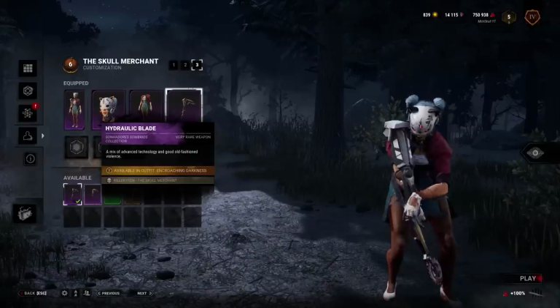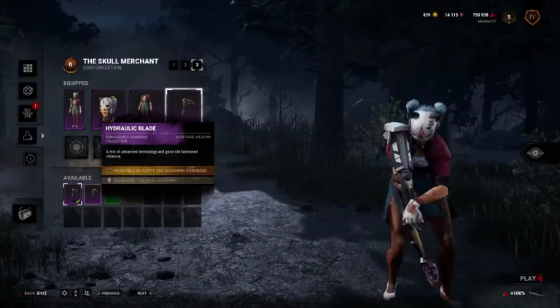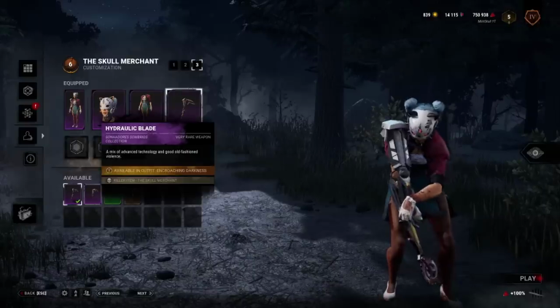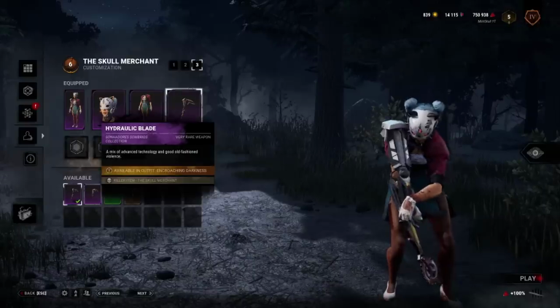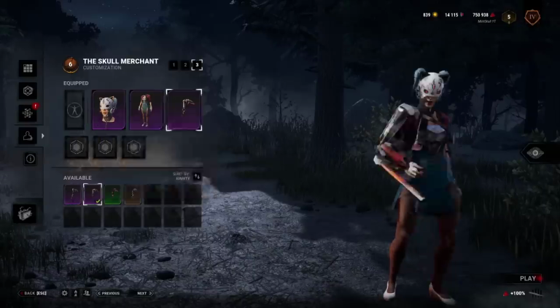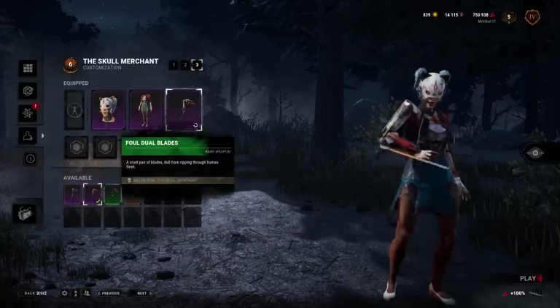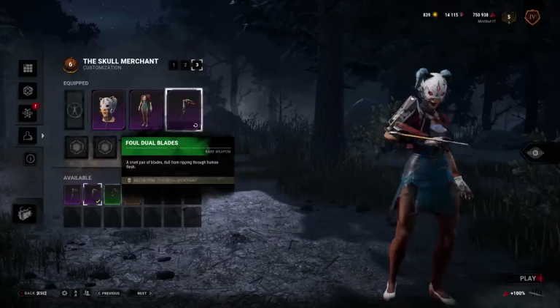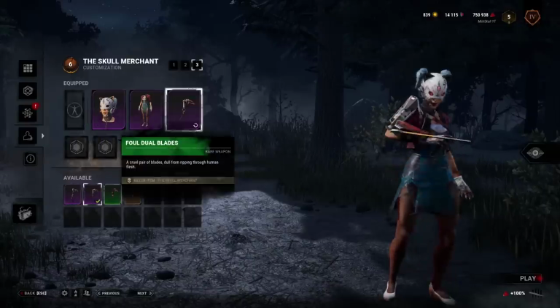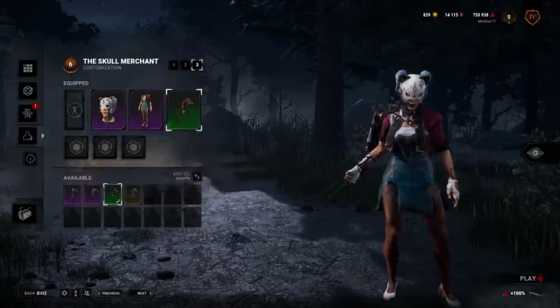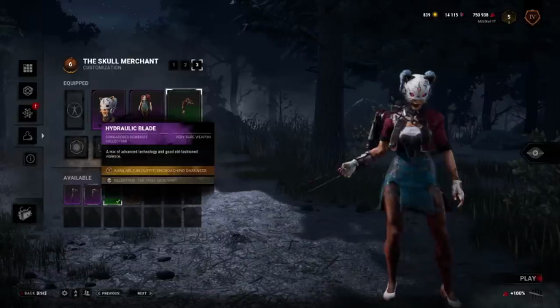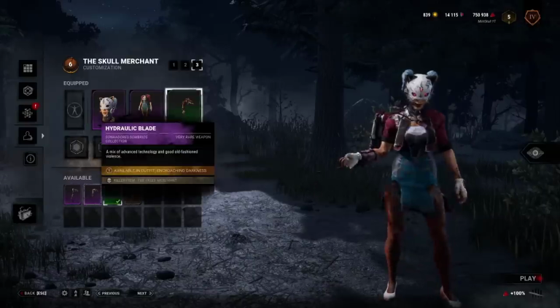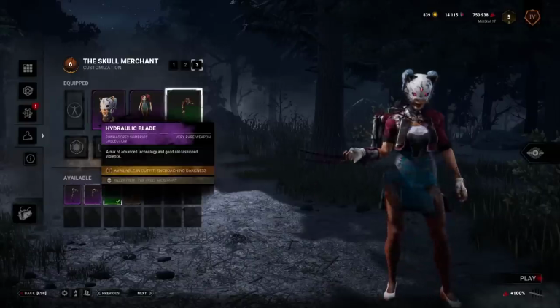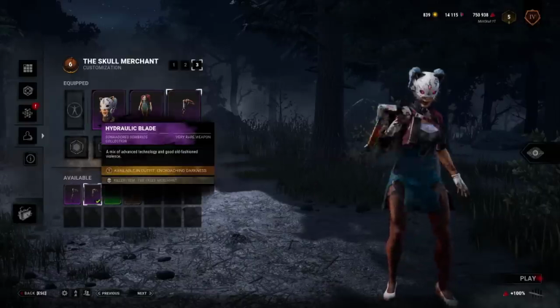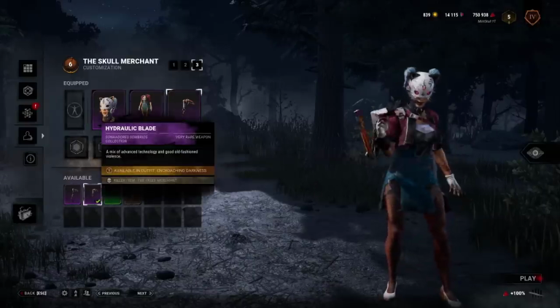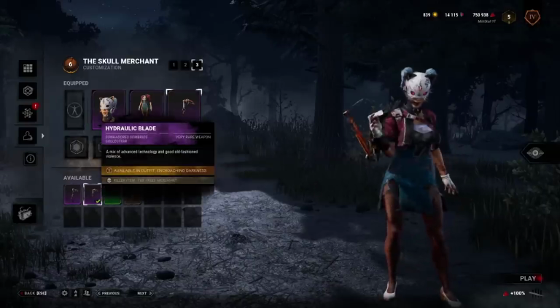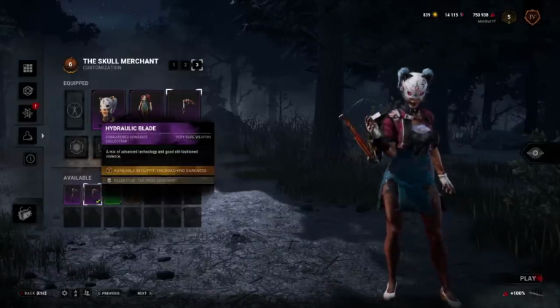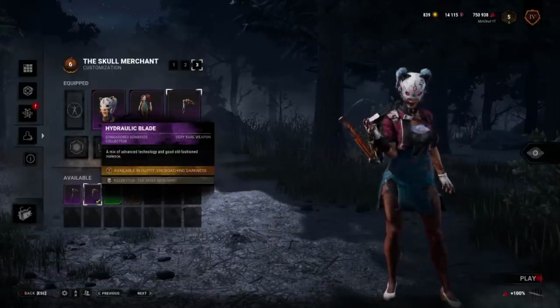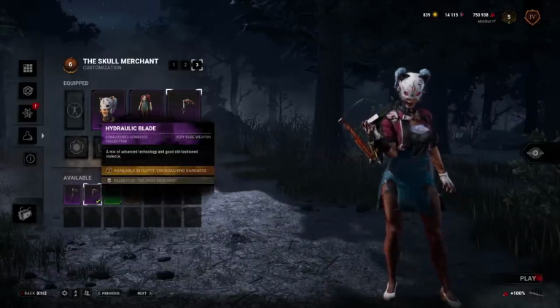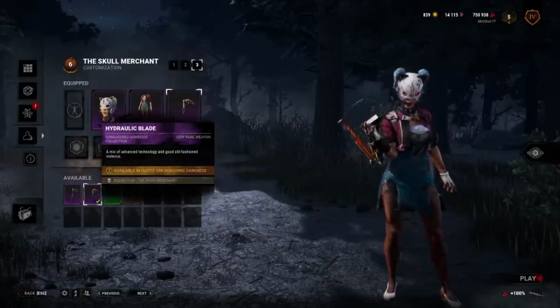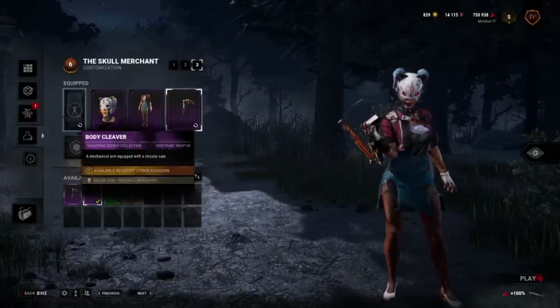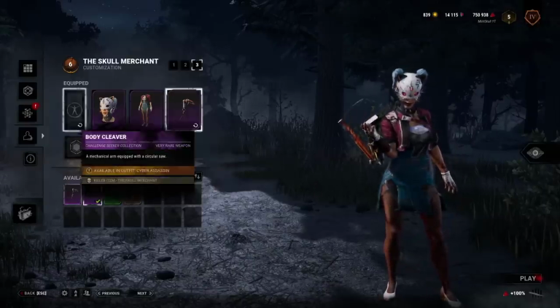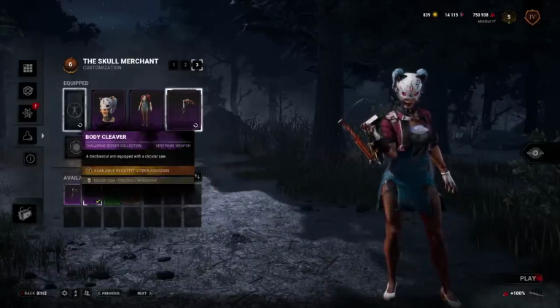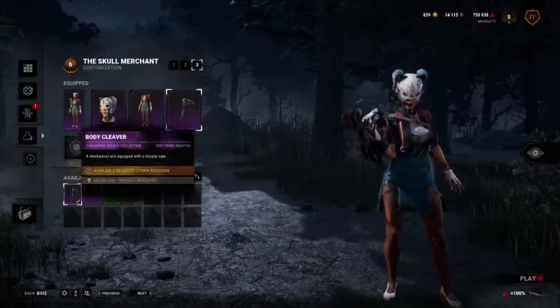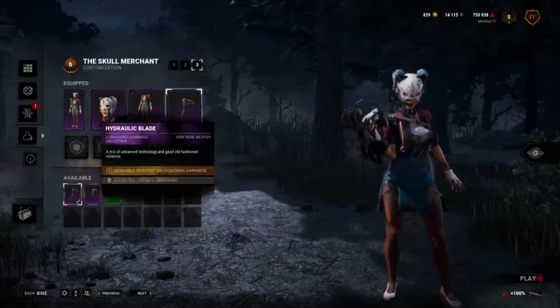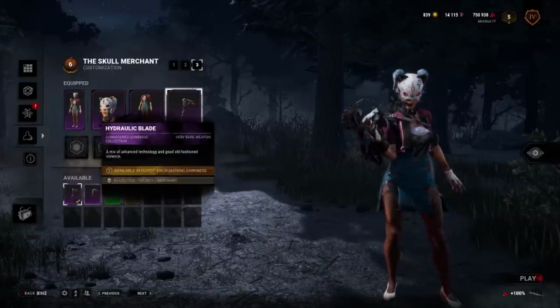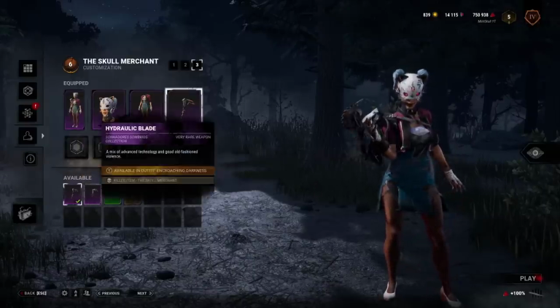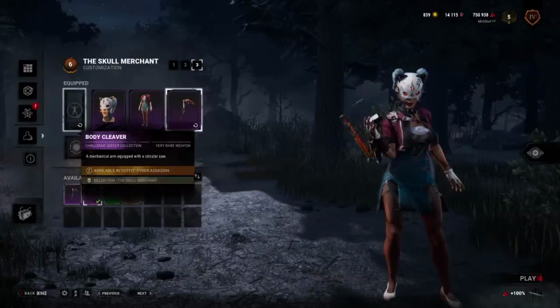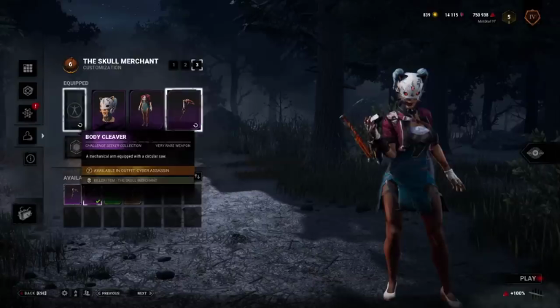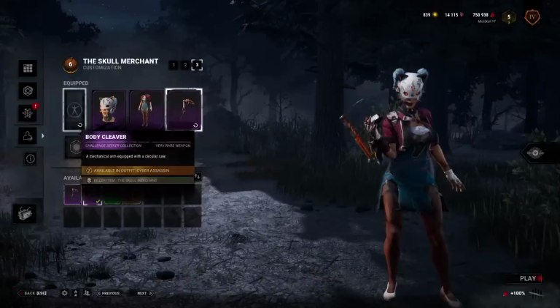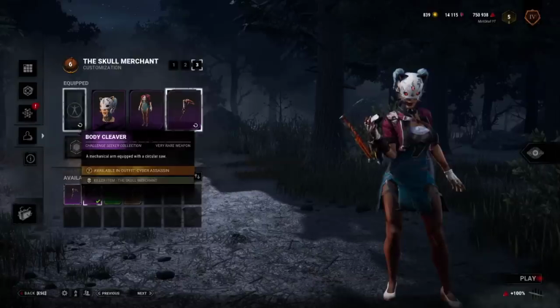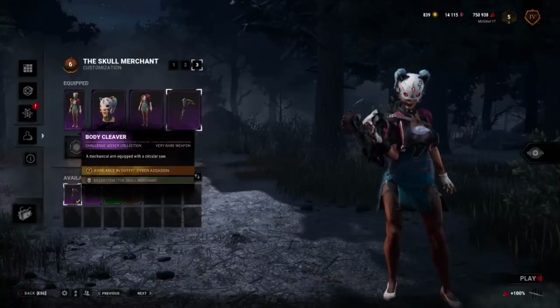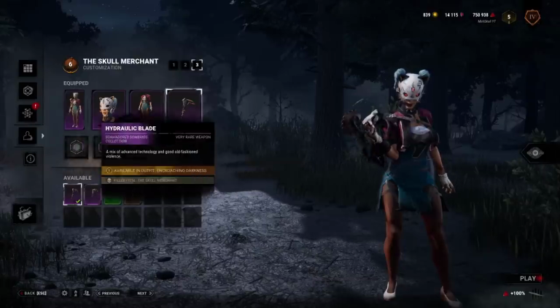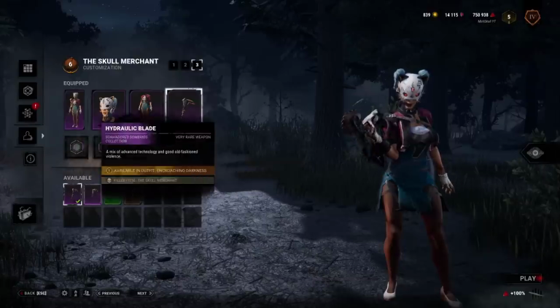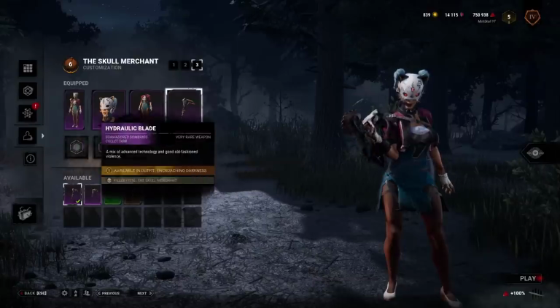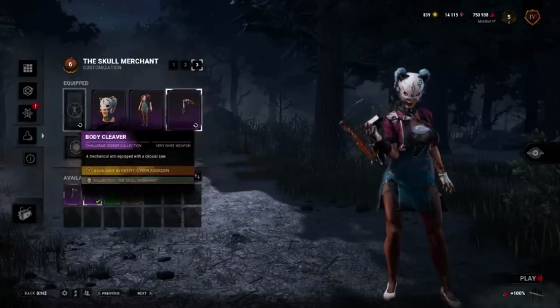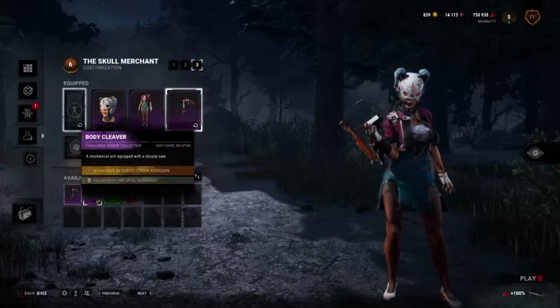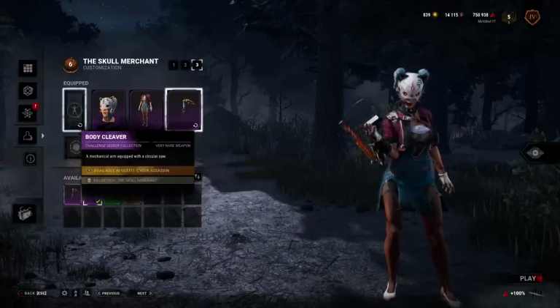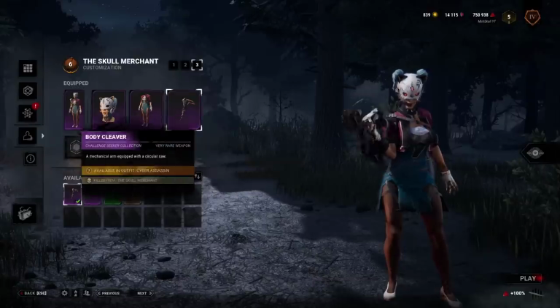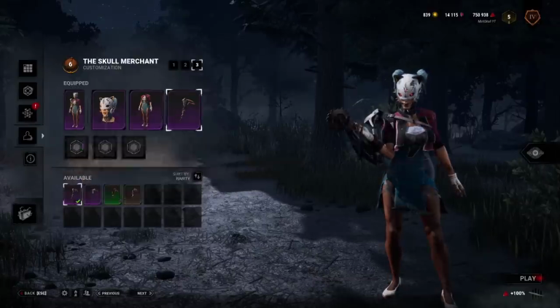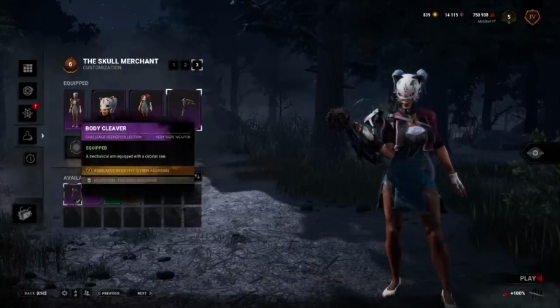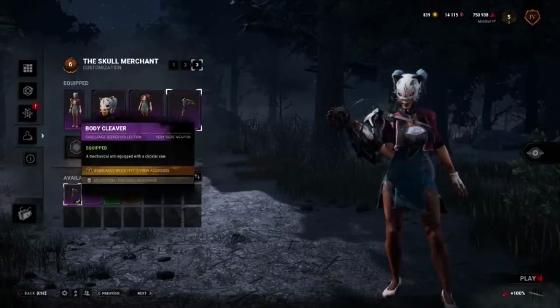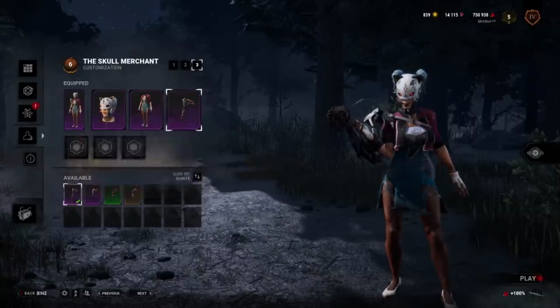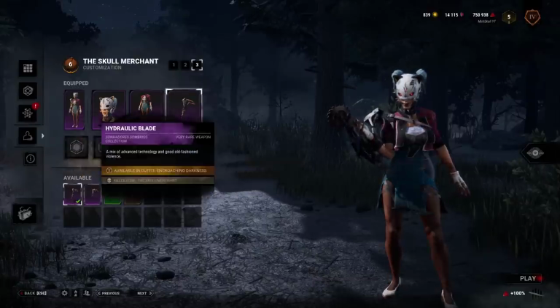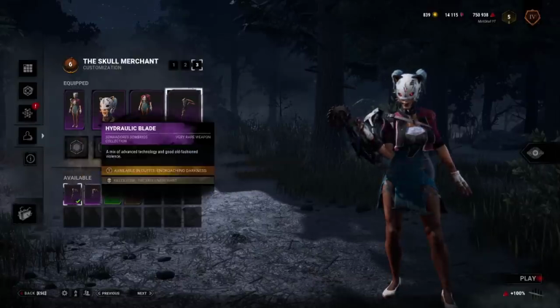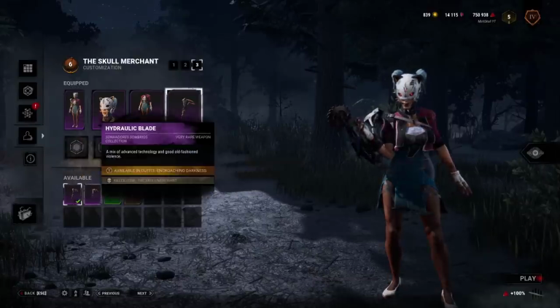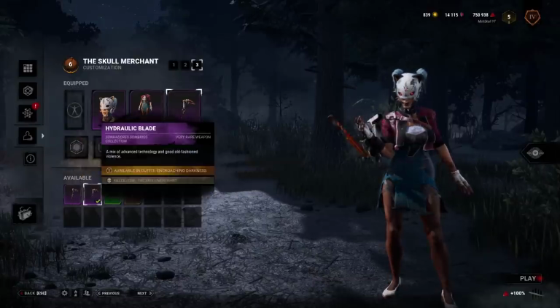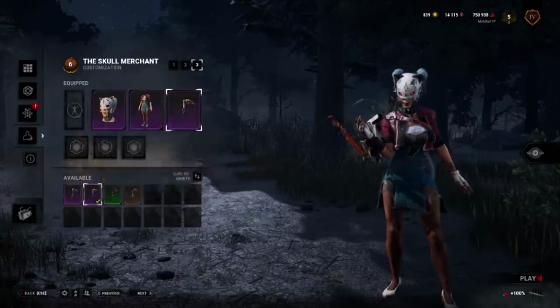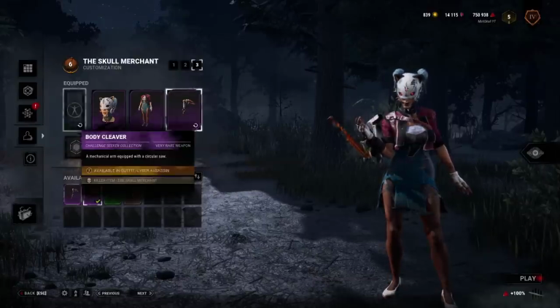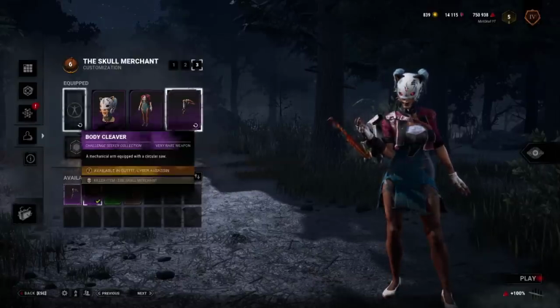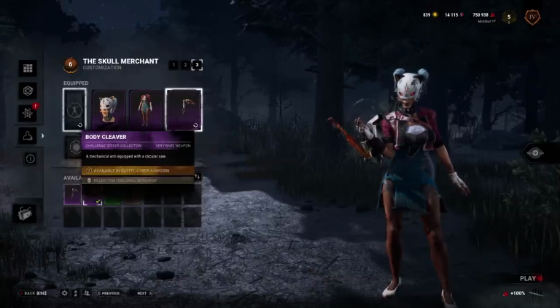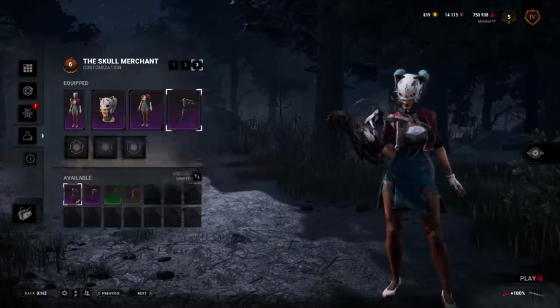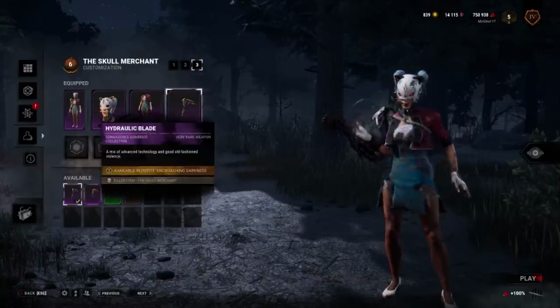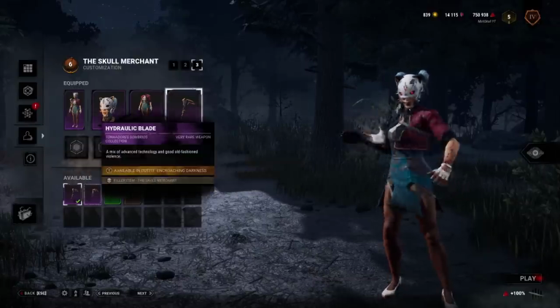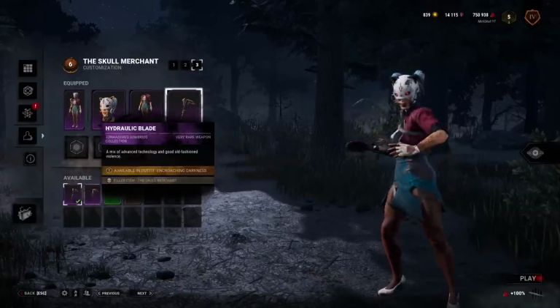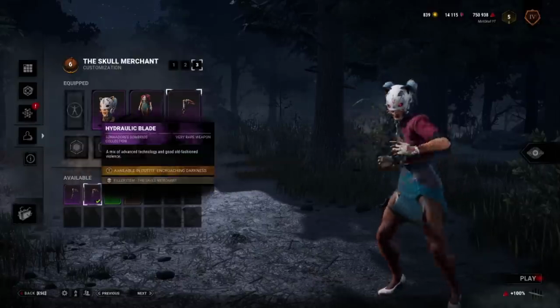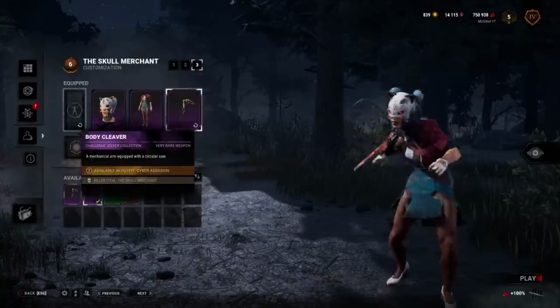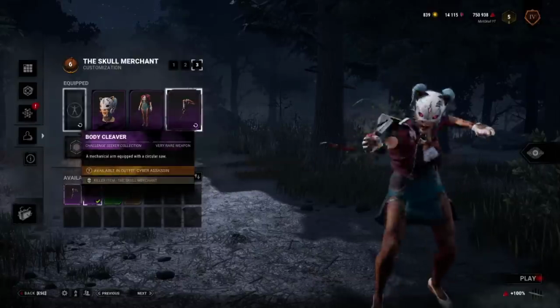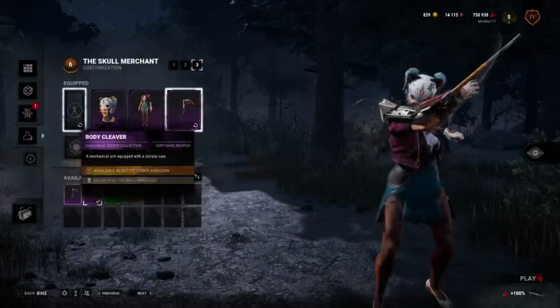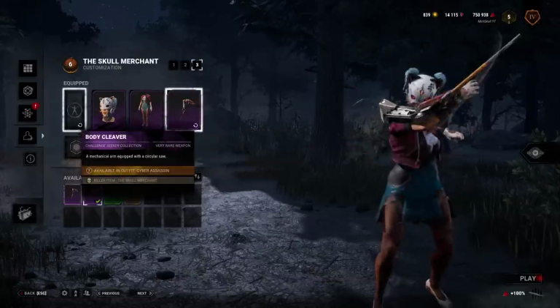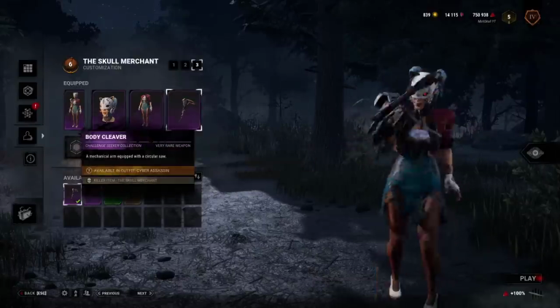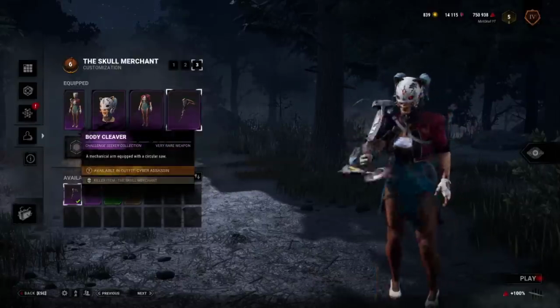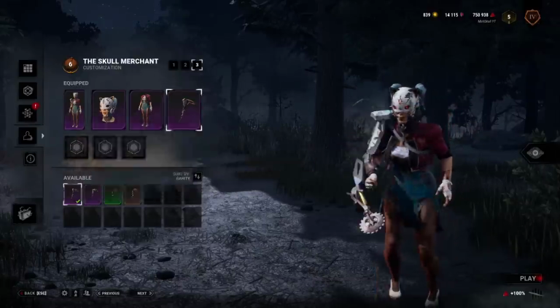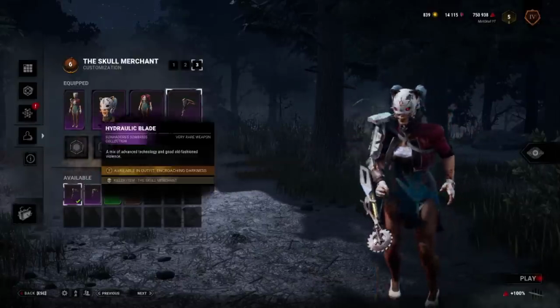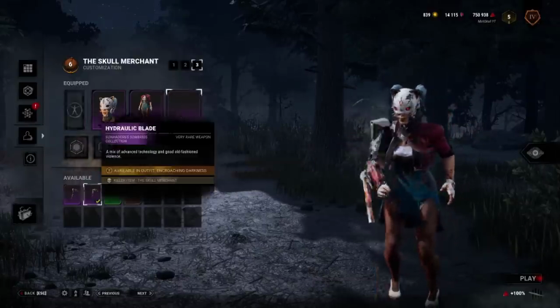Spamming the different weapons with the School Merchant while she is attacking in the lobby will cause her to move unnaturally.